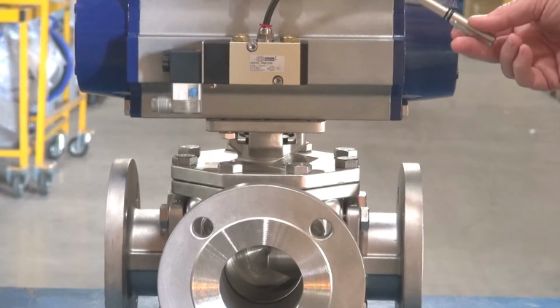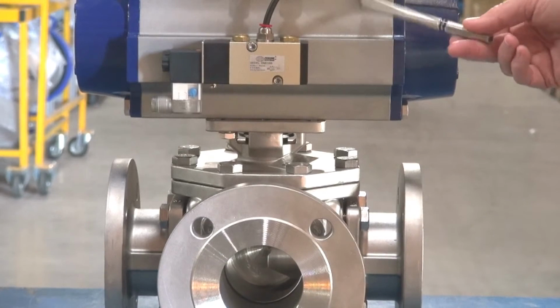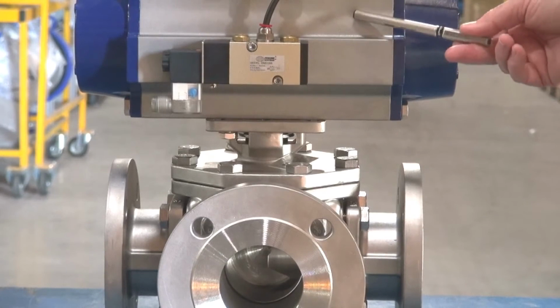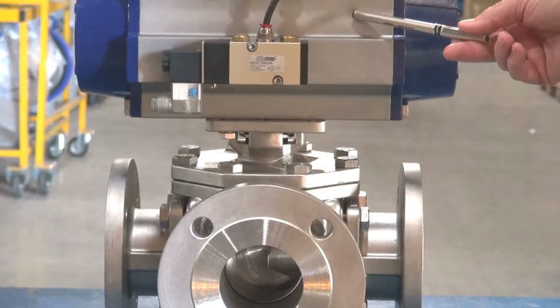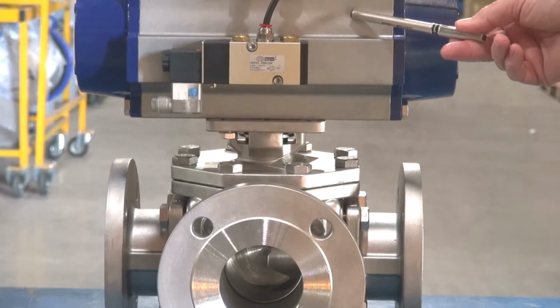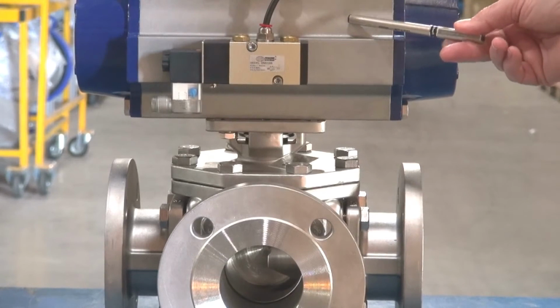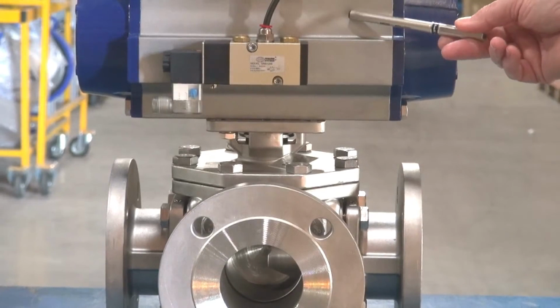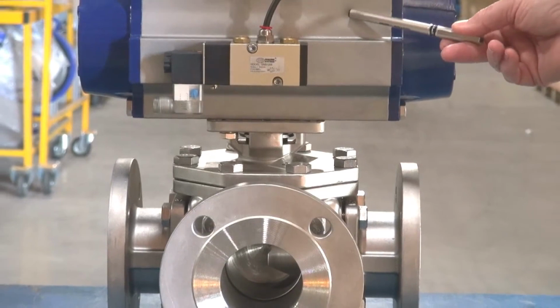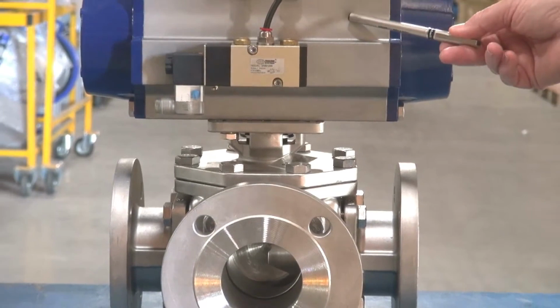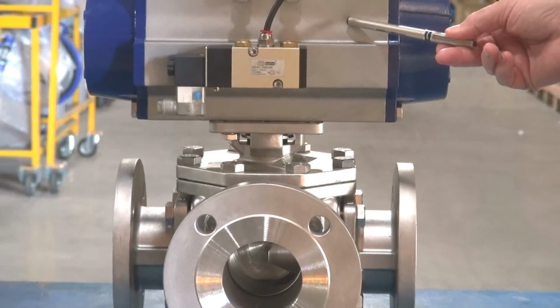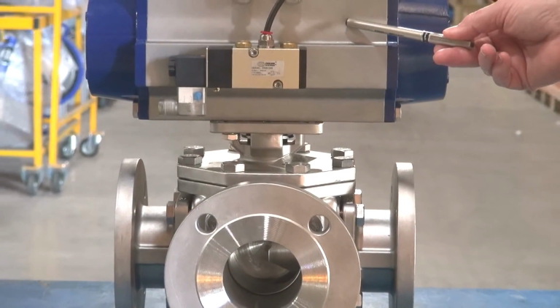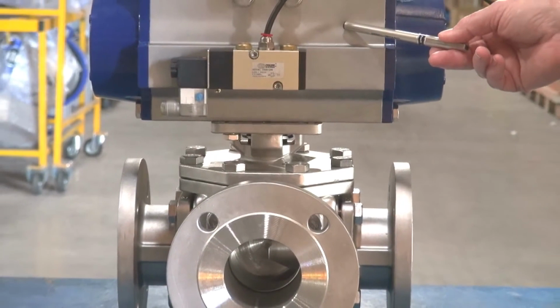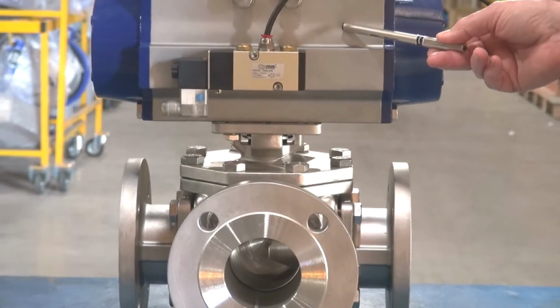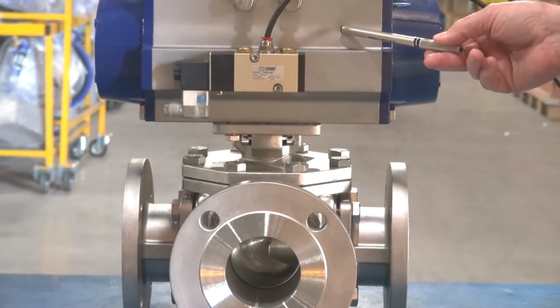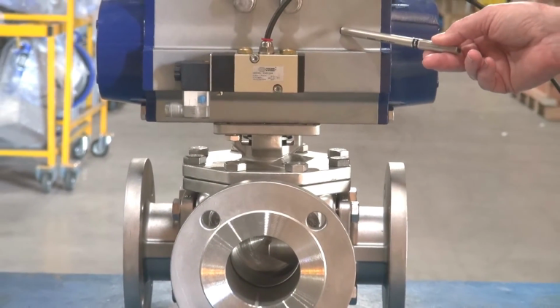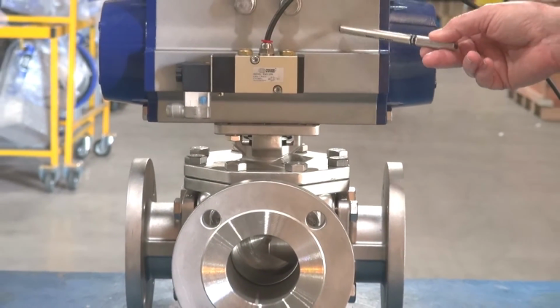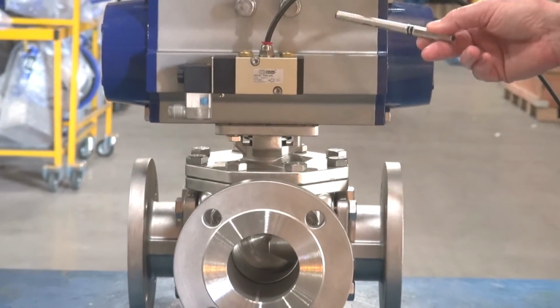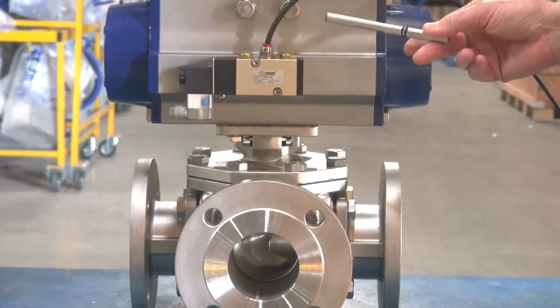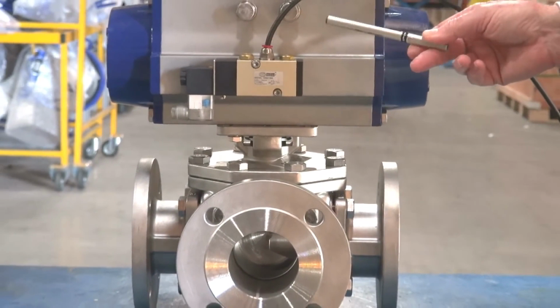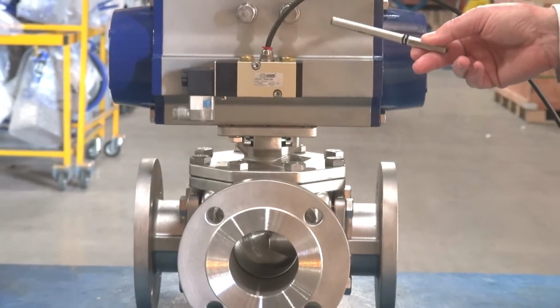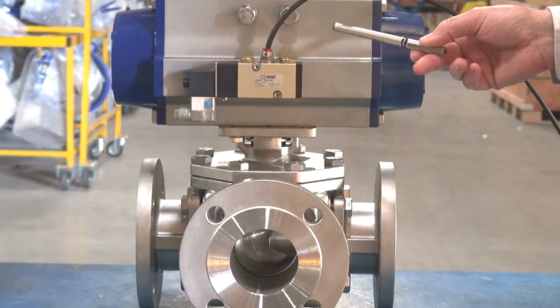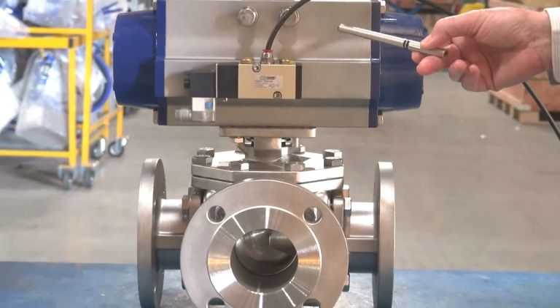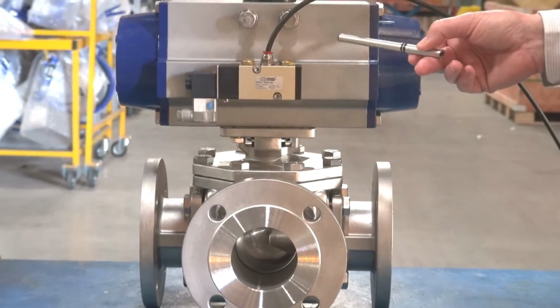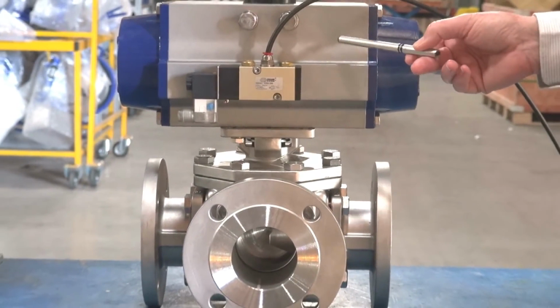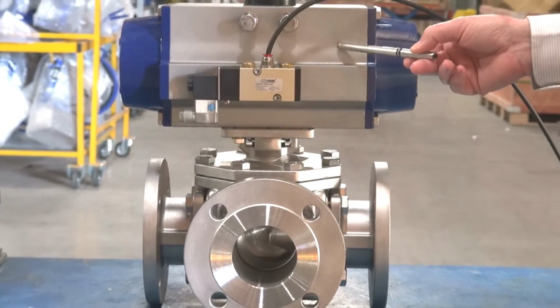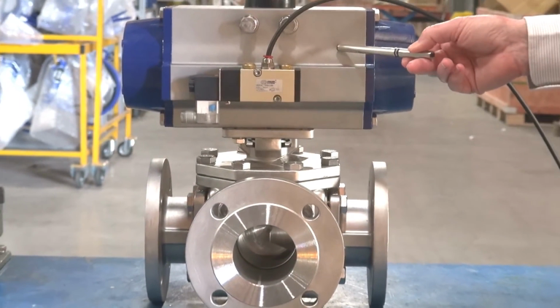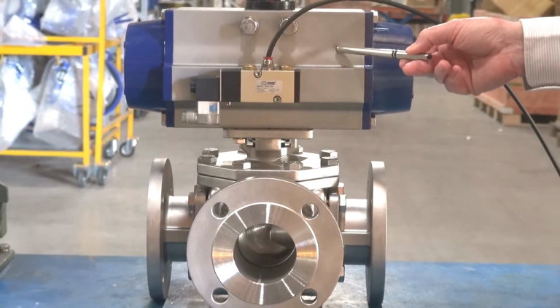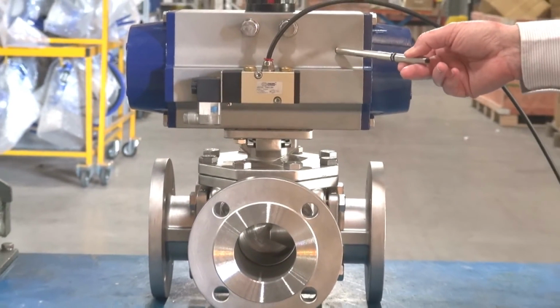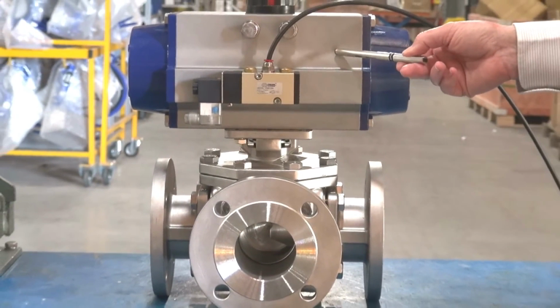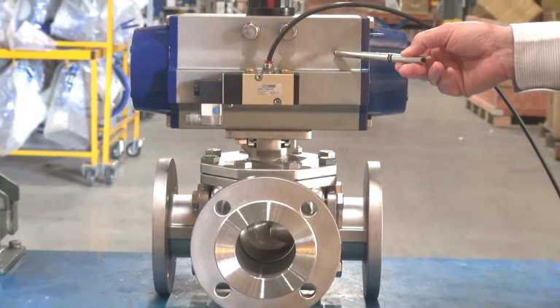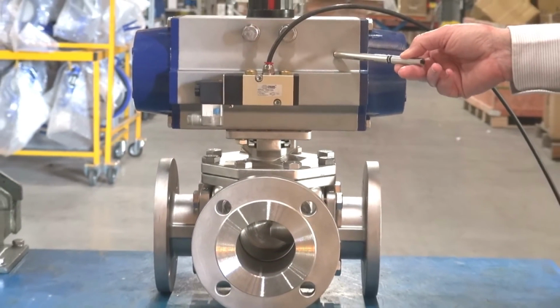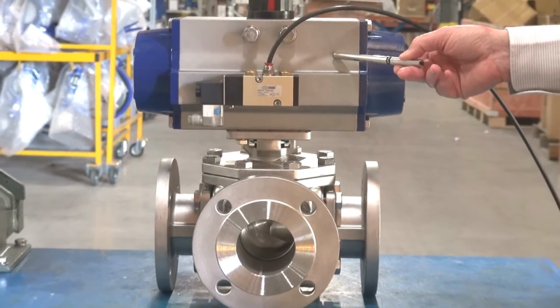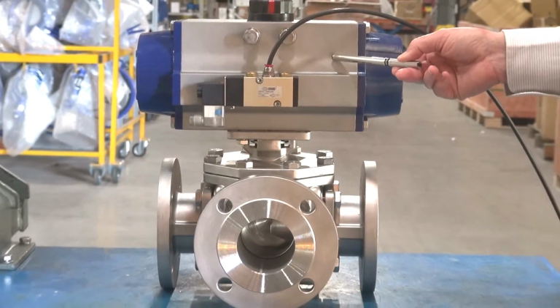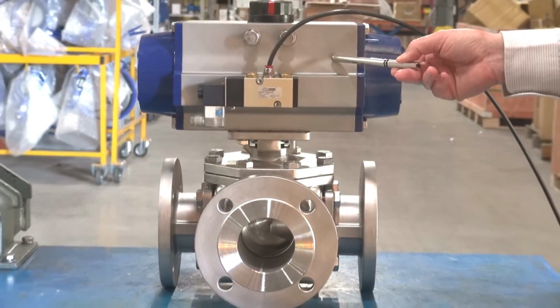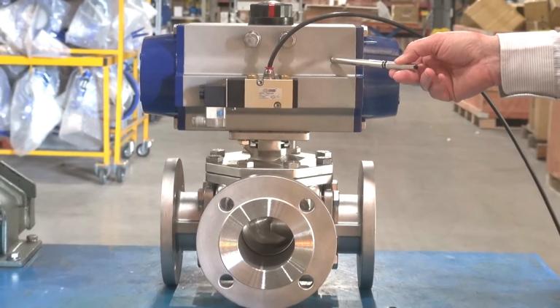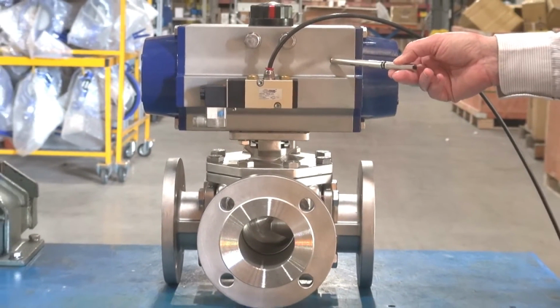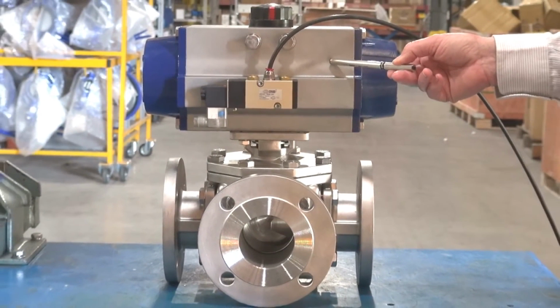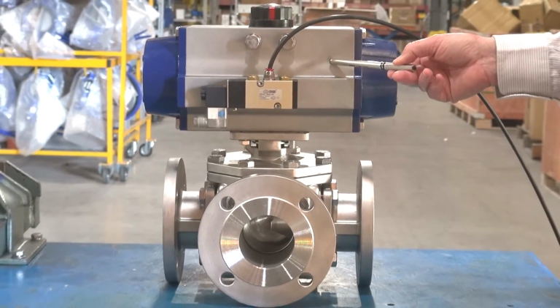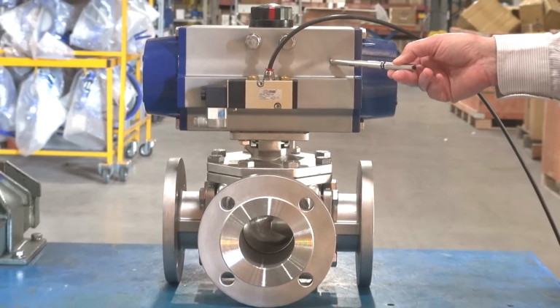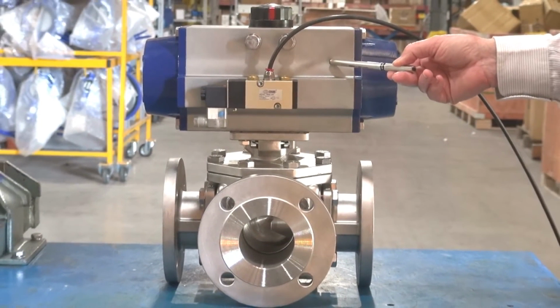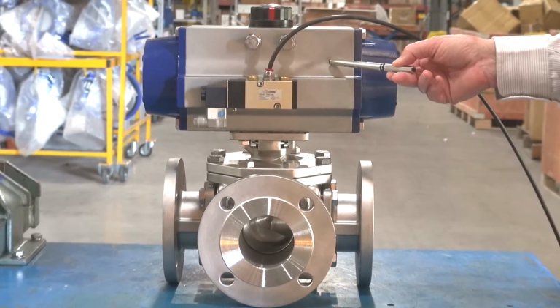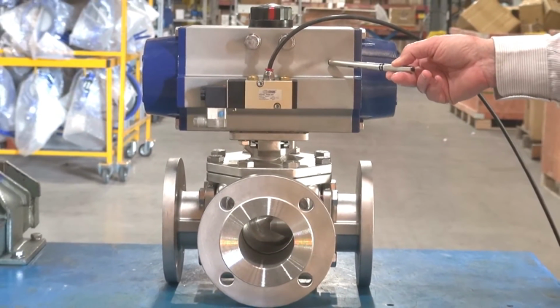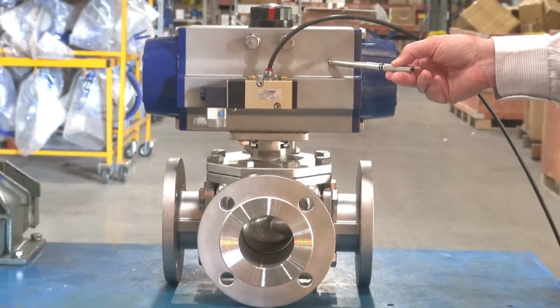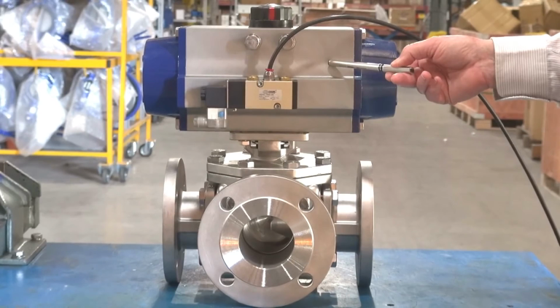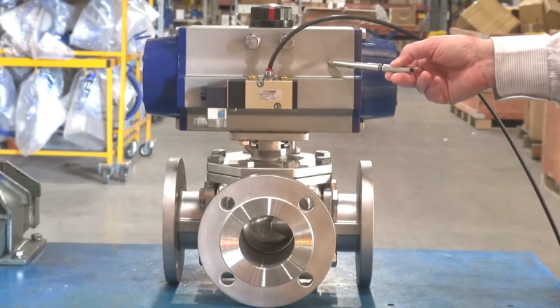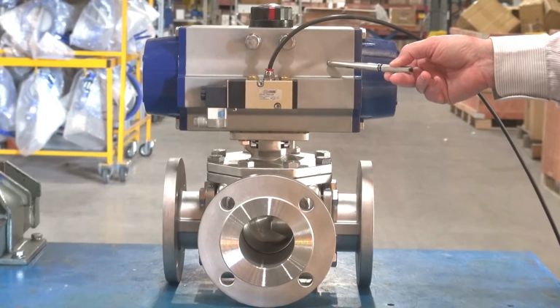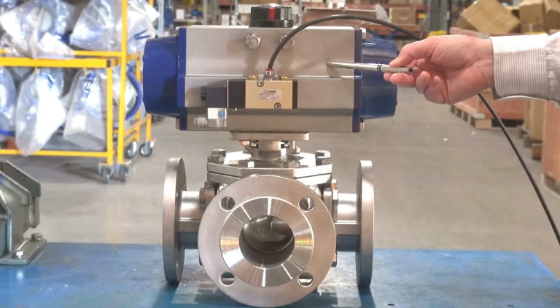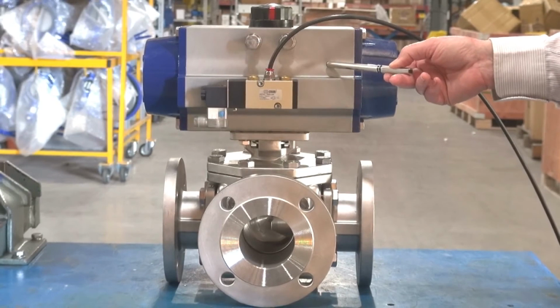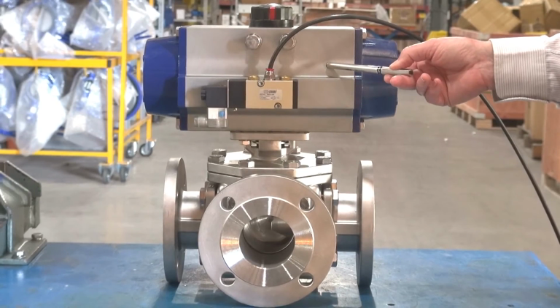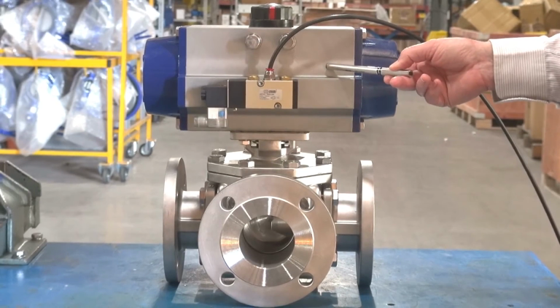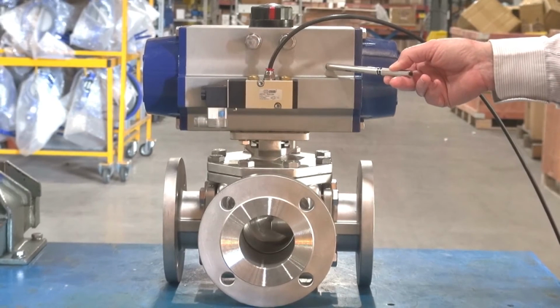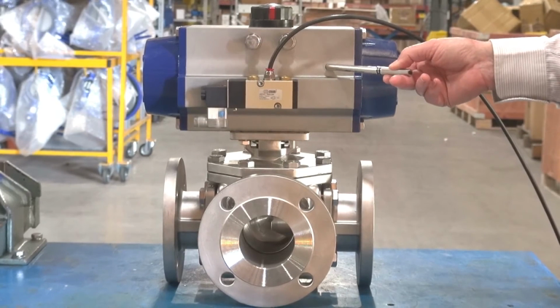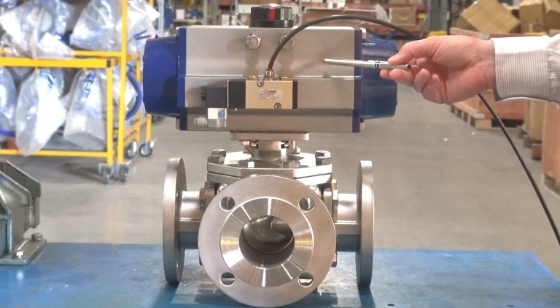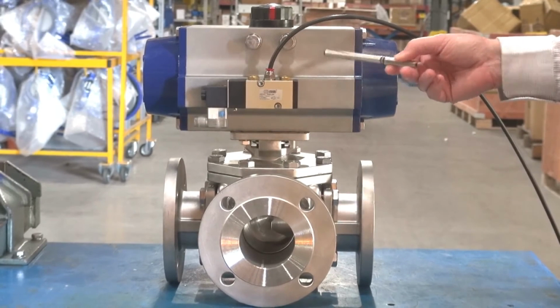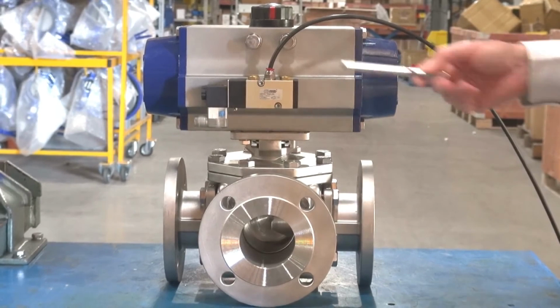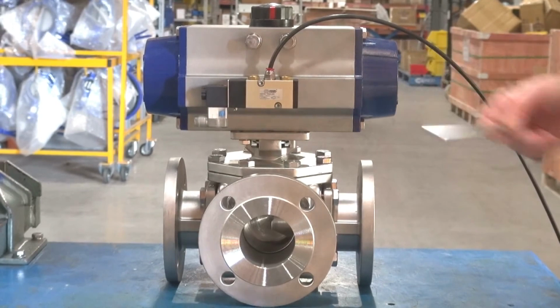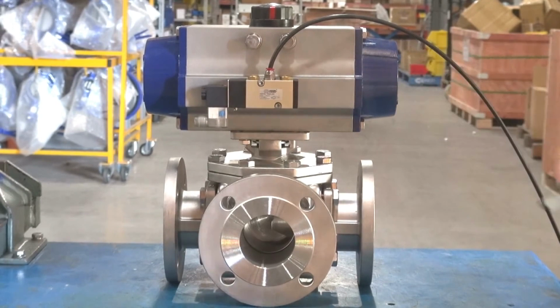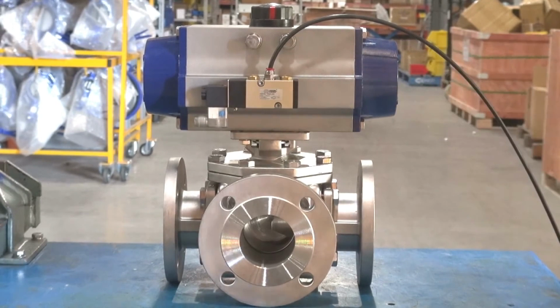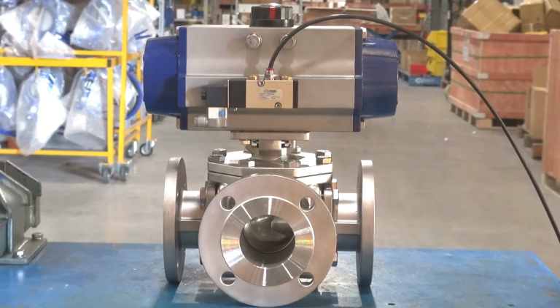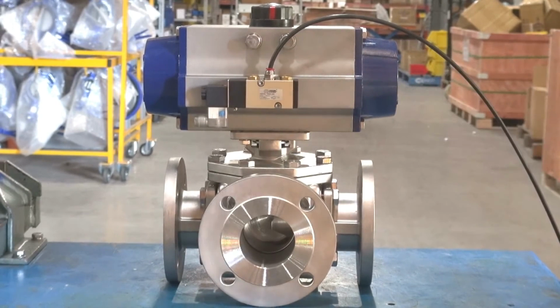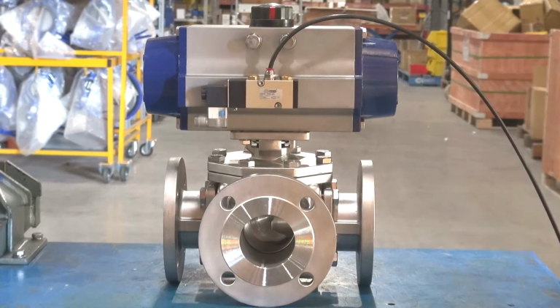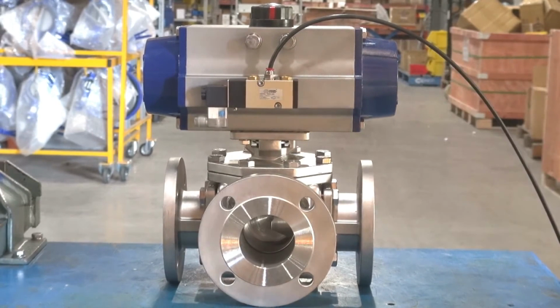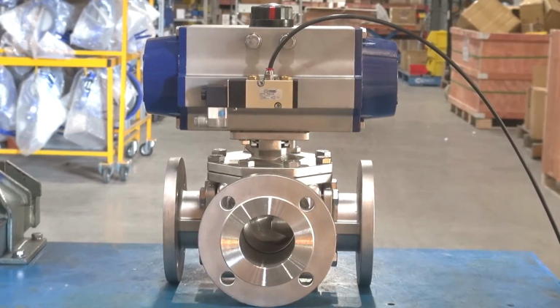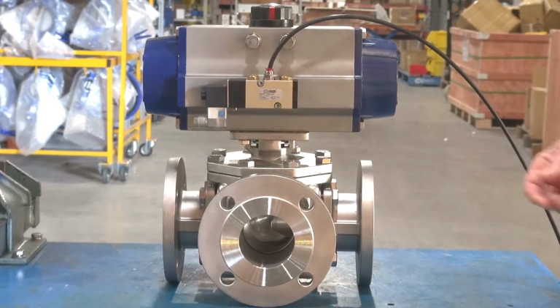Double acting pneumatic actuator or spring return actuation is available. This one is set up for double acting.